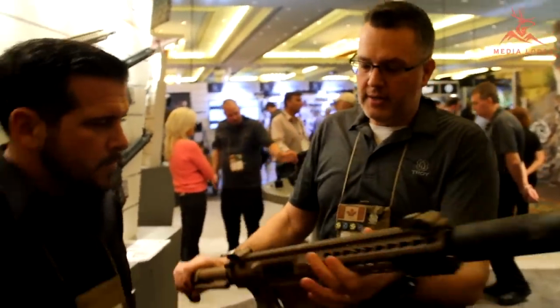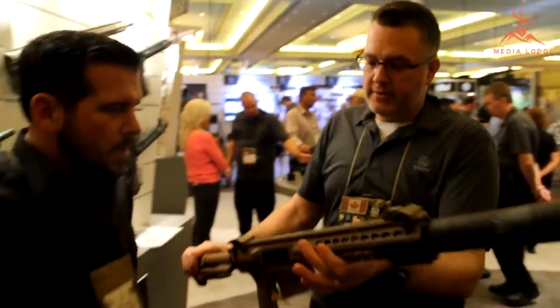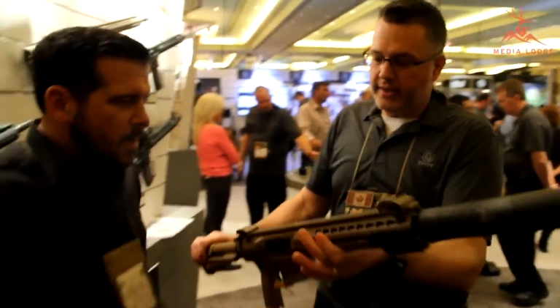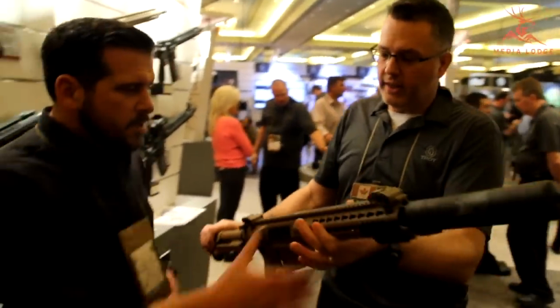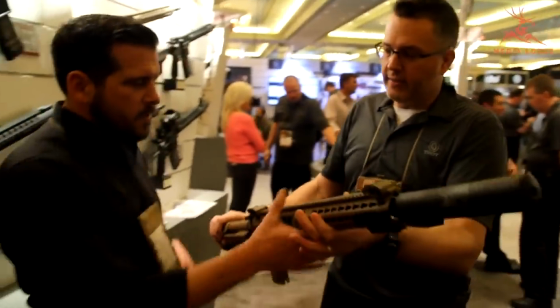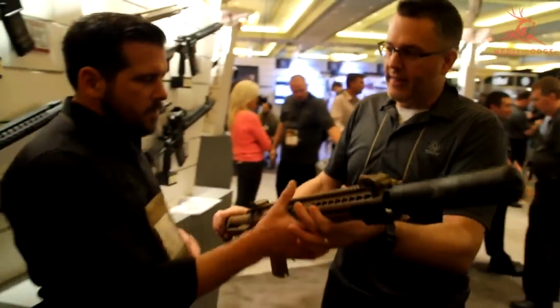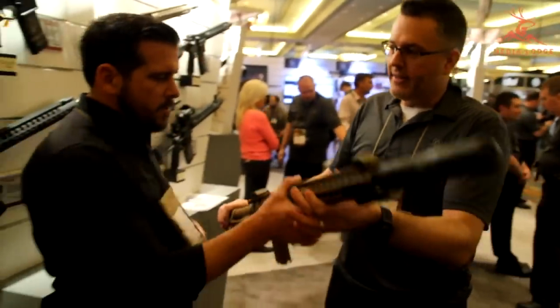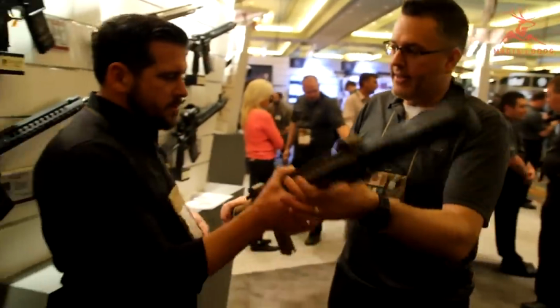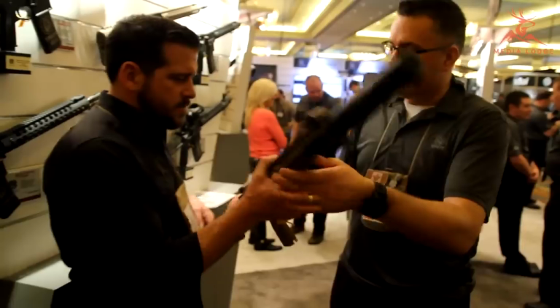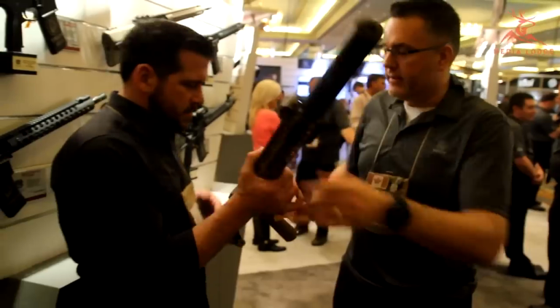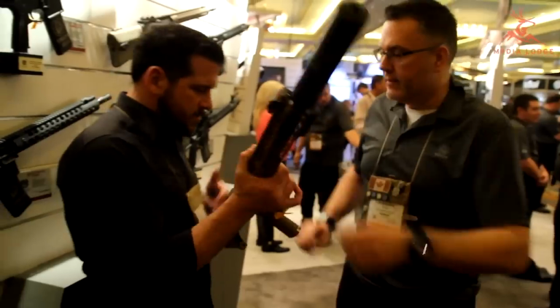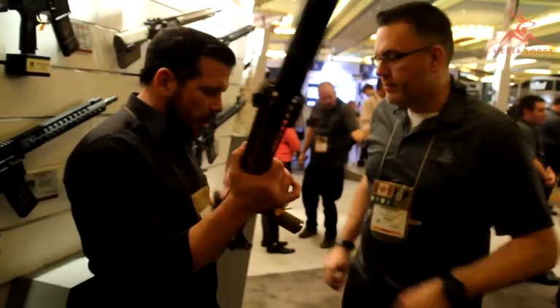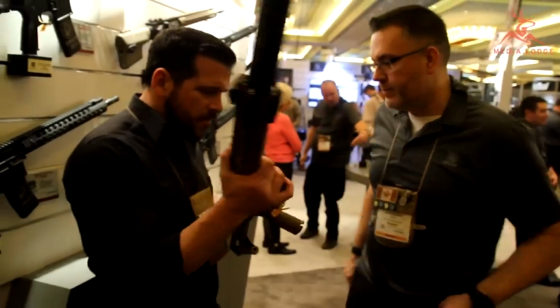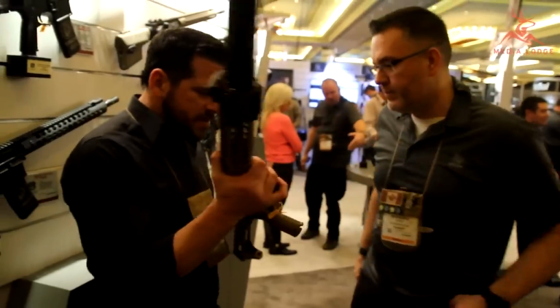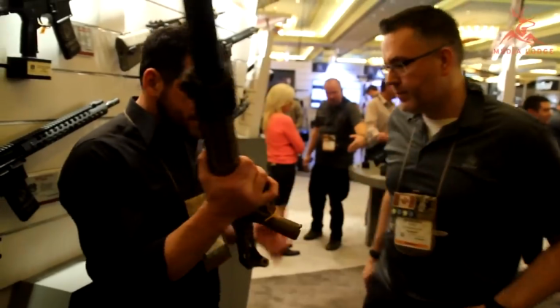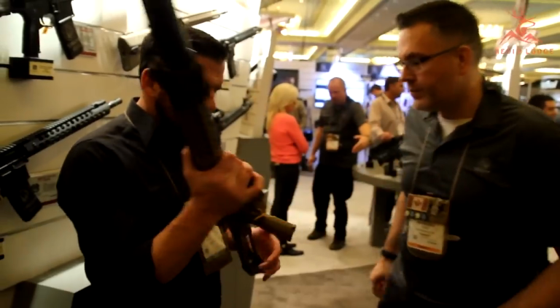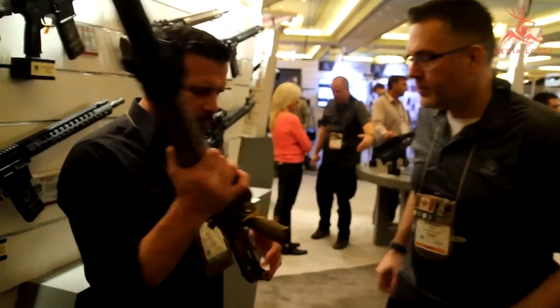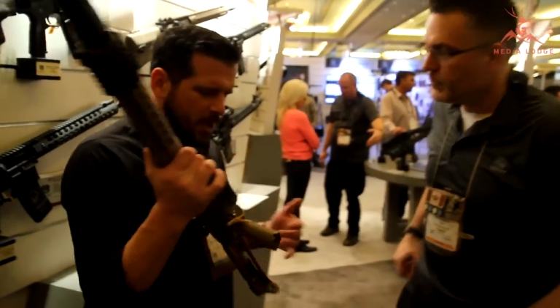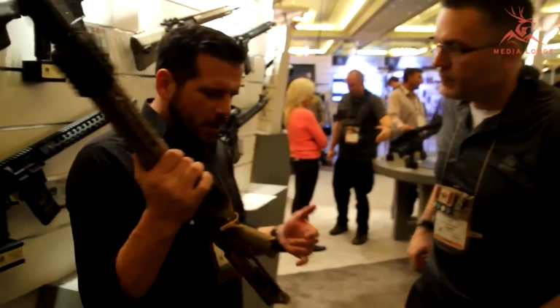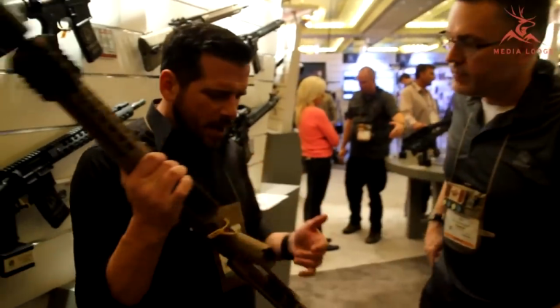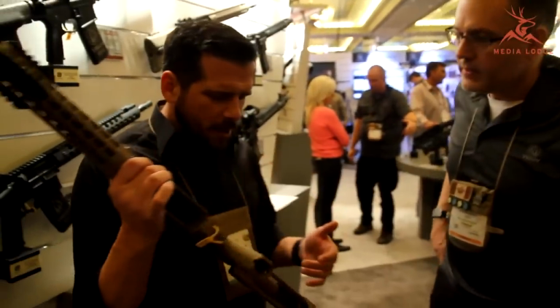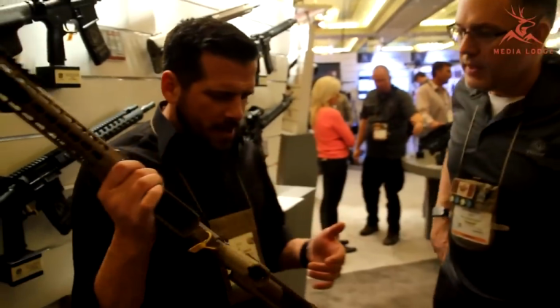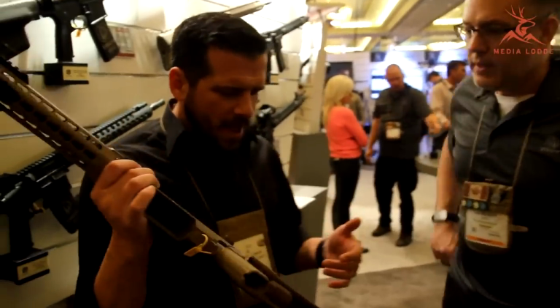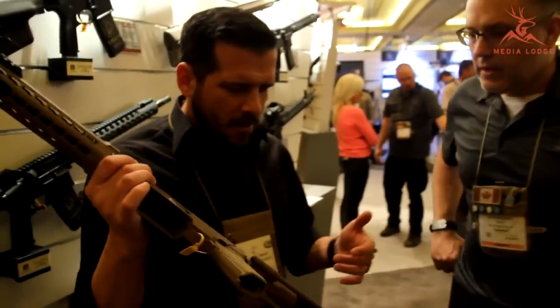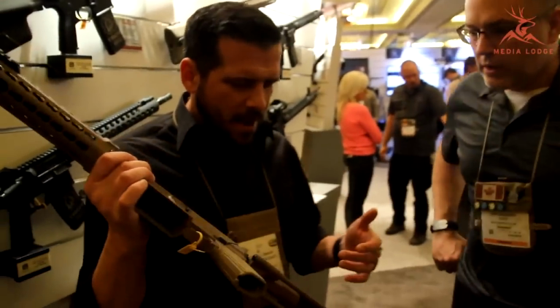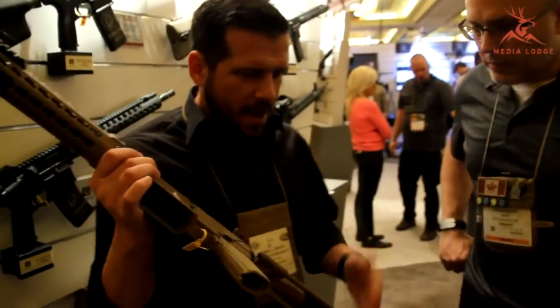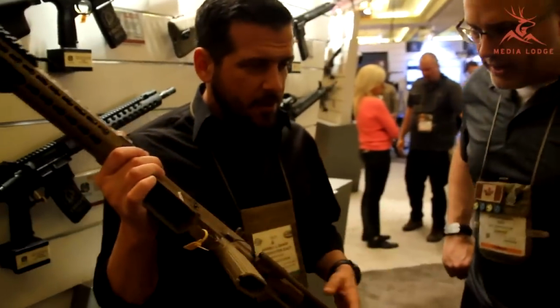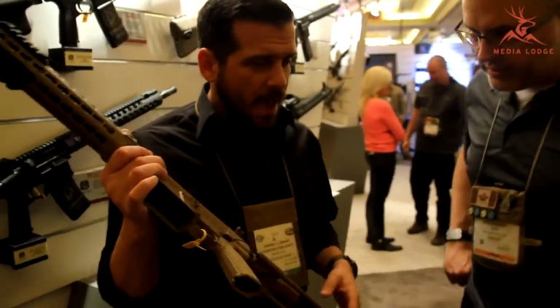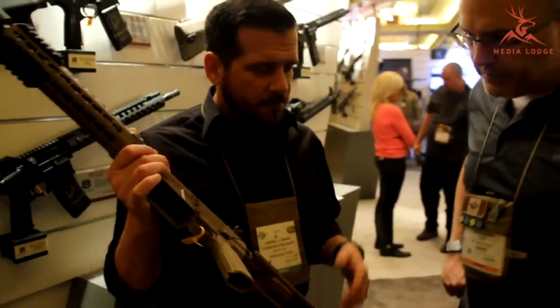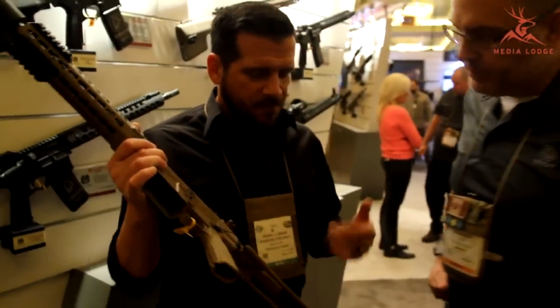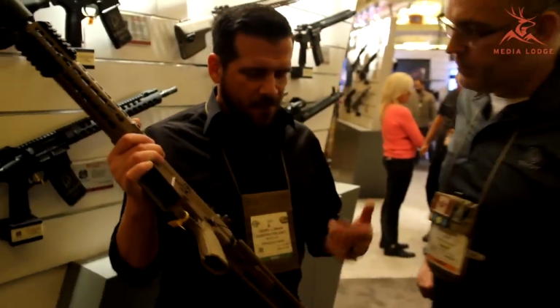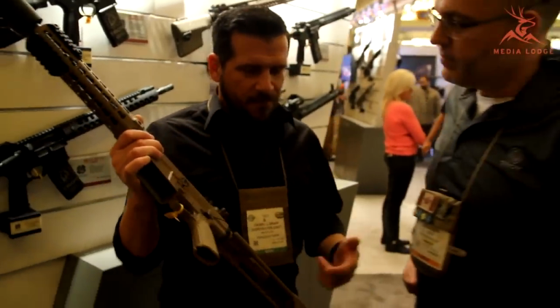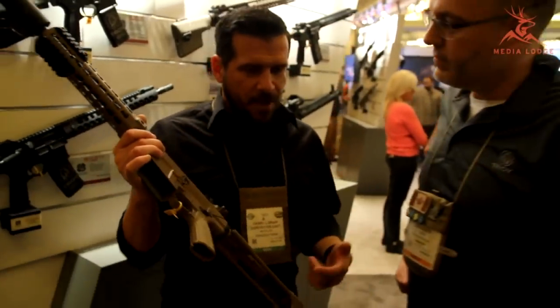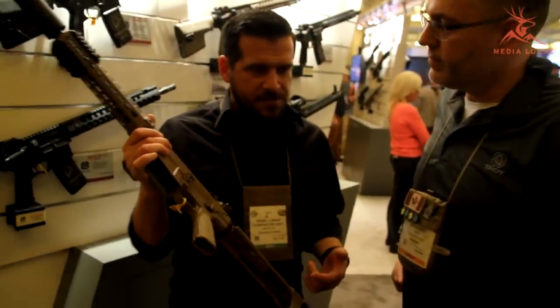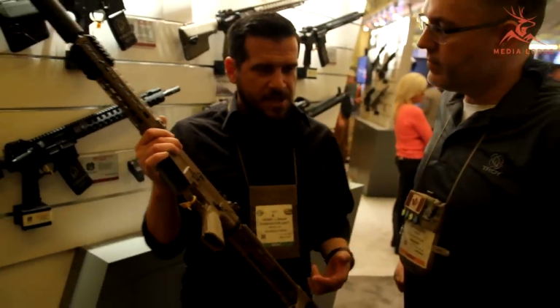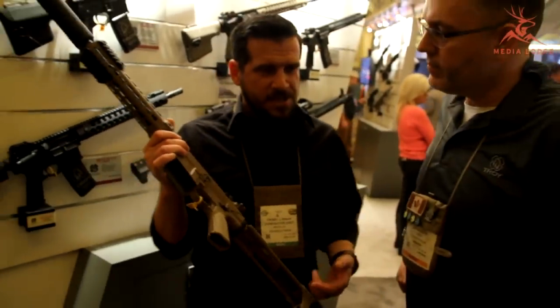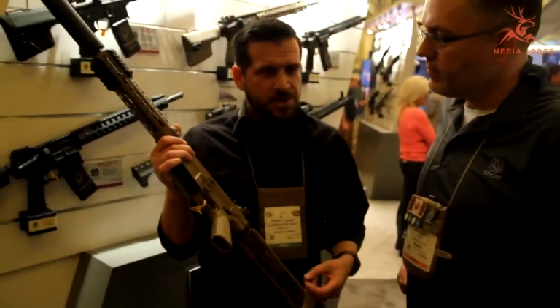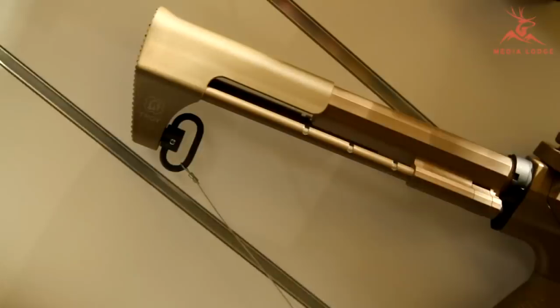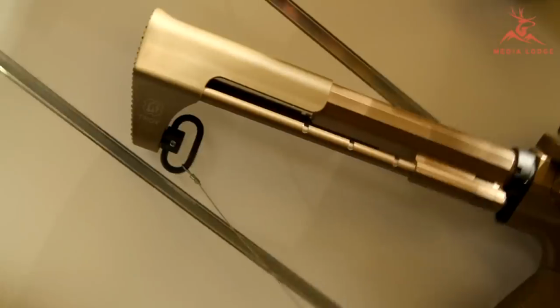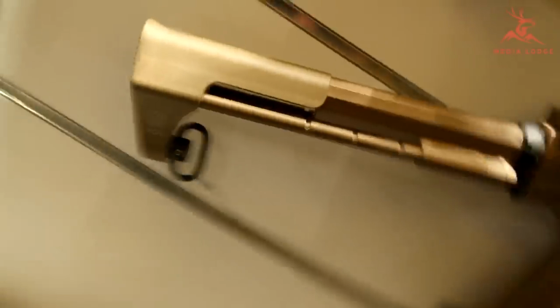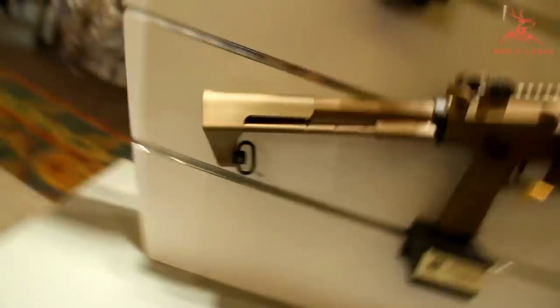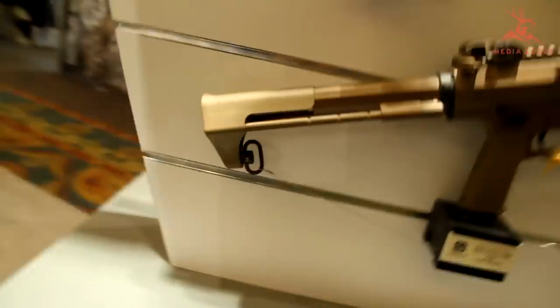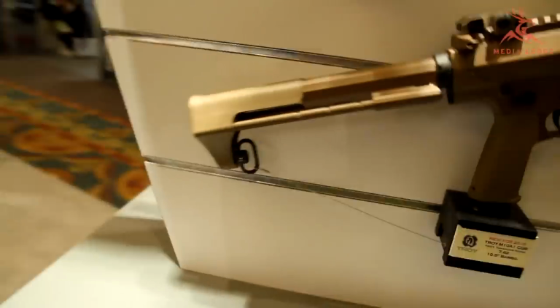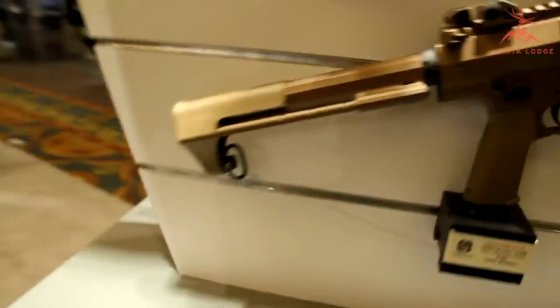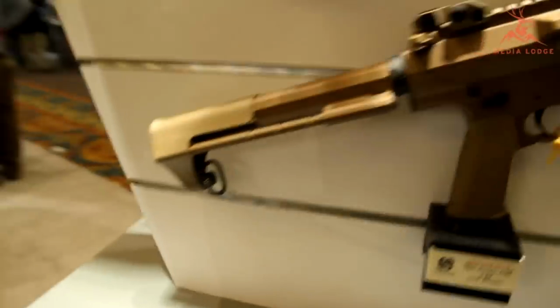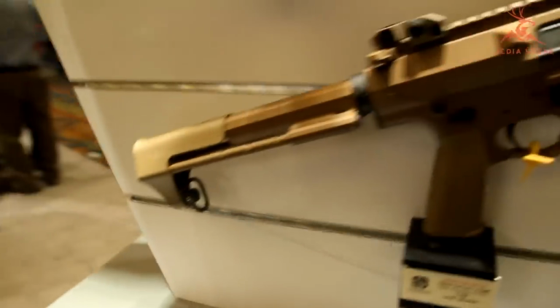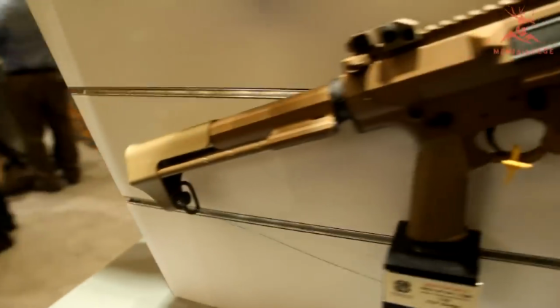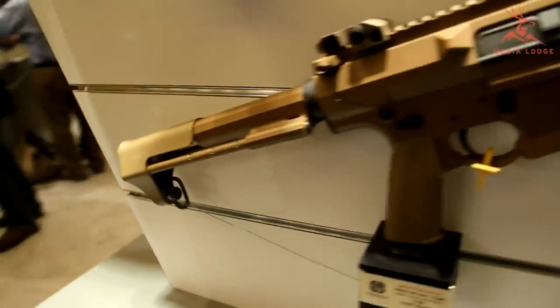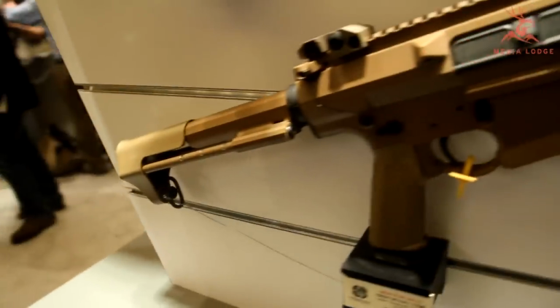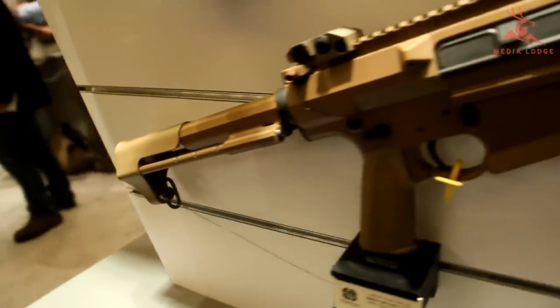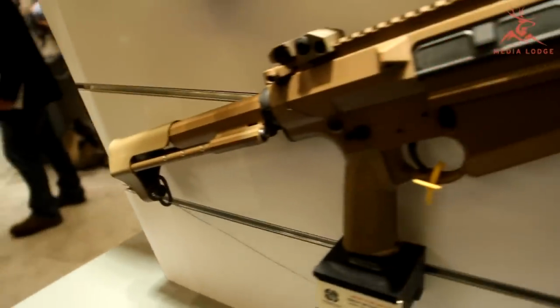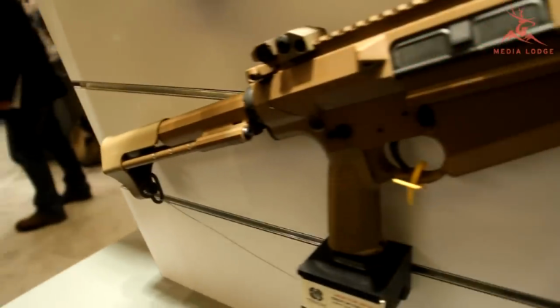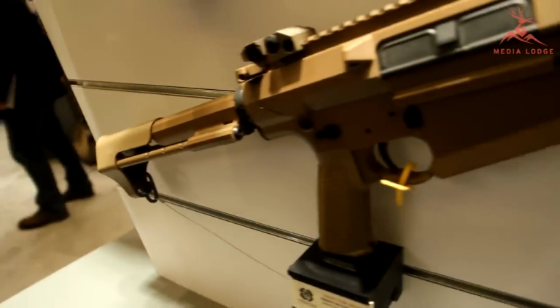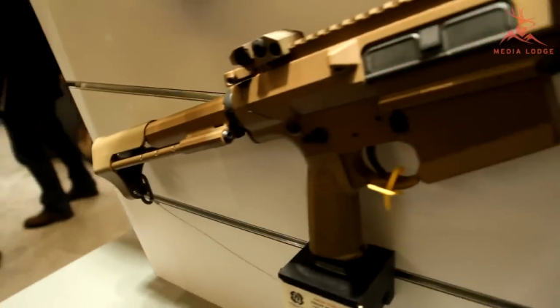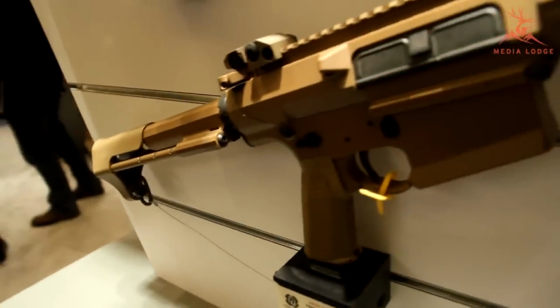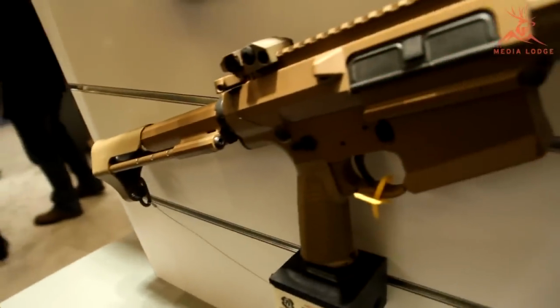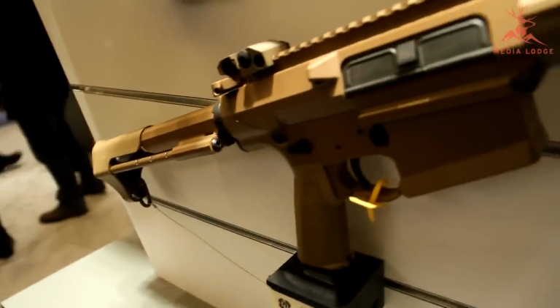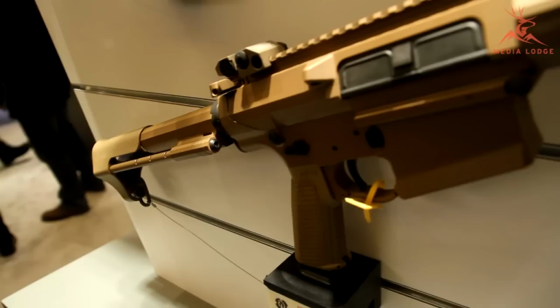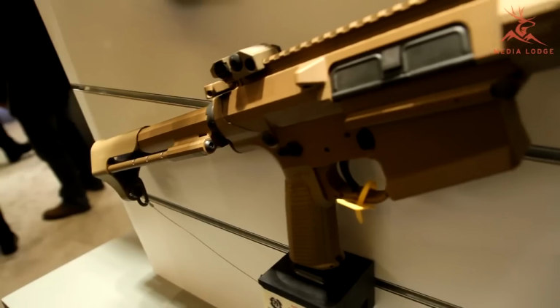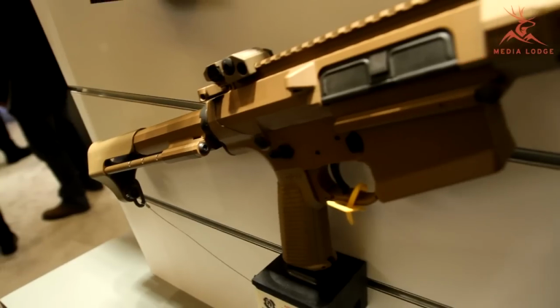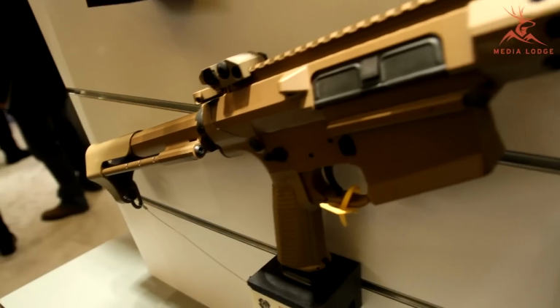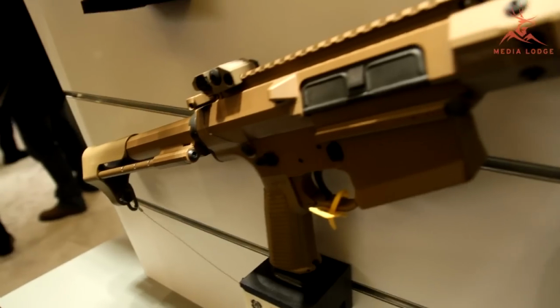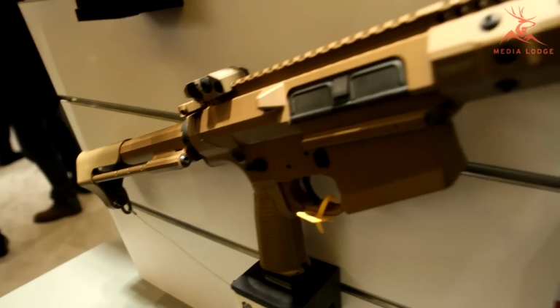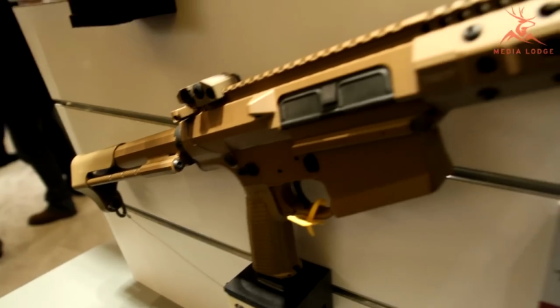Take a look at that — this is in .308 right now, and you have them for .556, and you've got two different sizes for both. We've also got them for .300 Blackout.